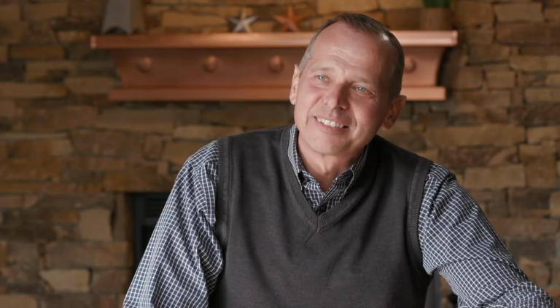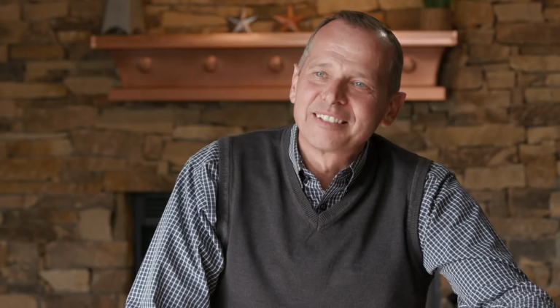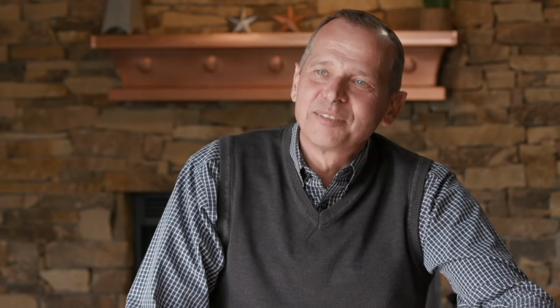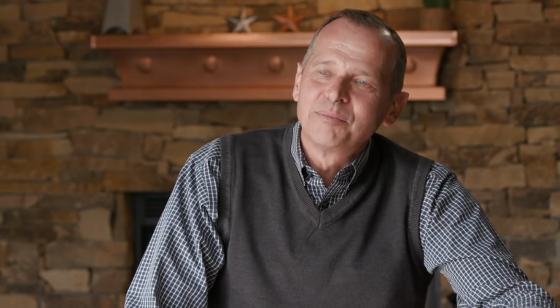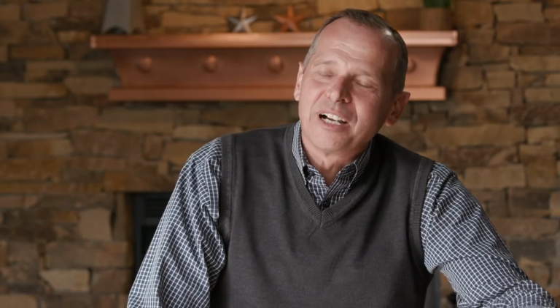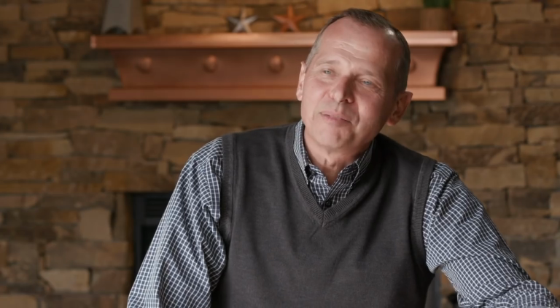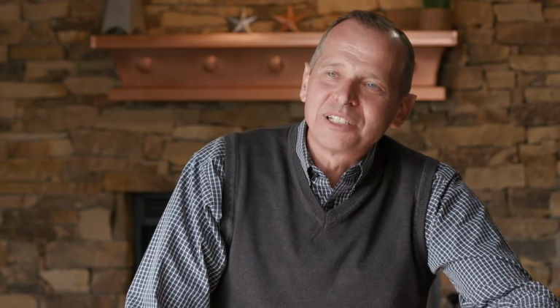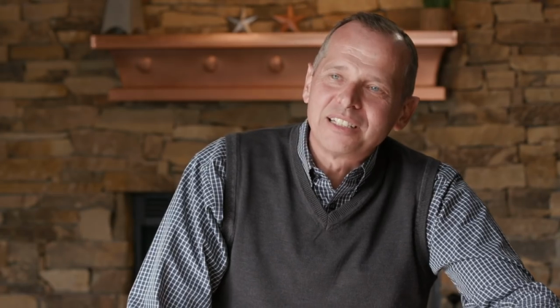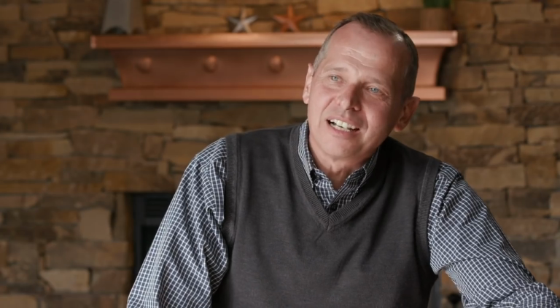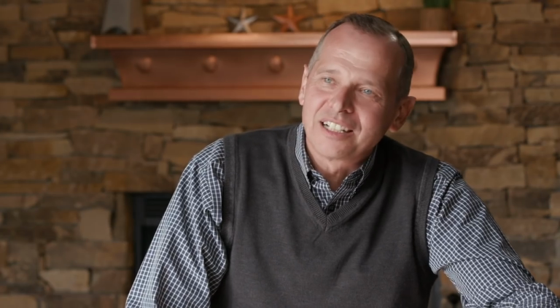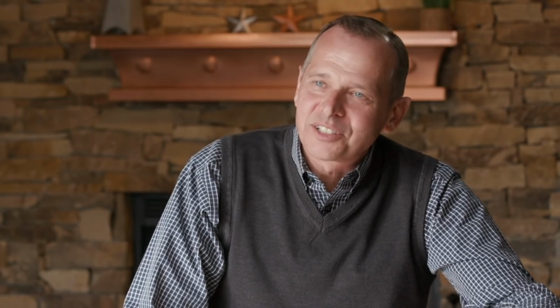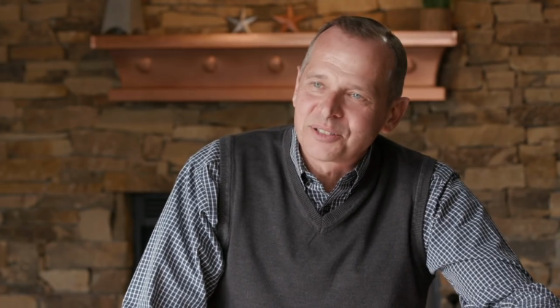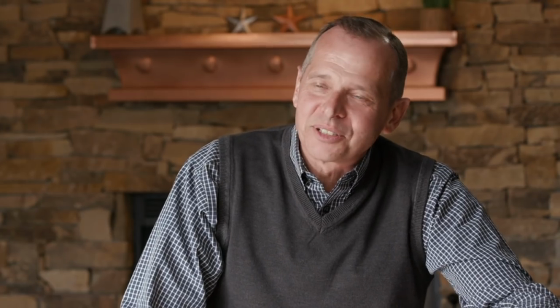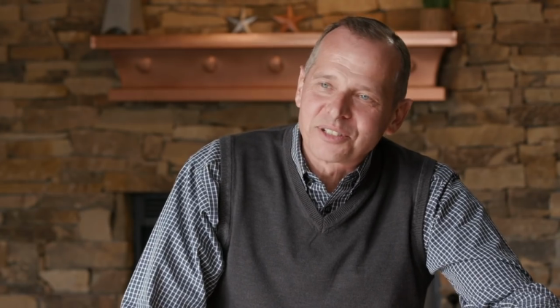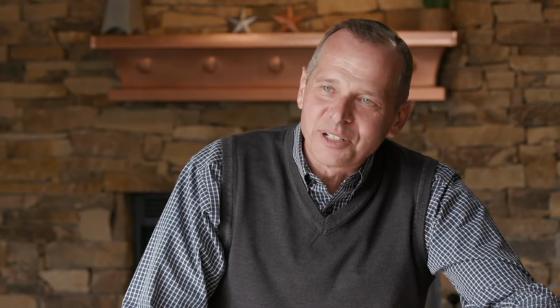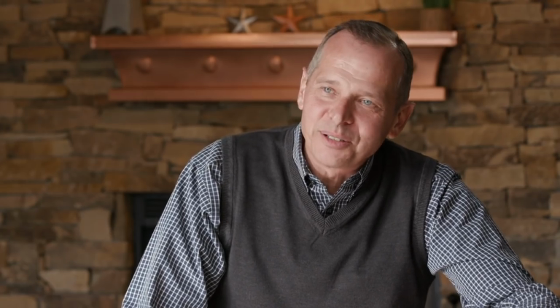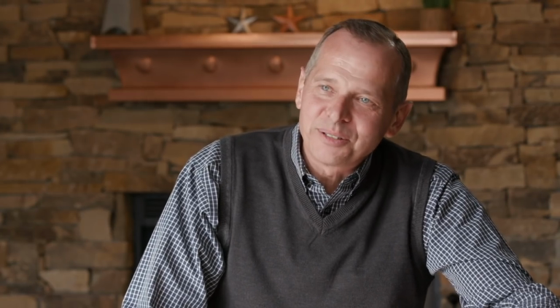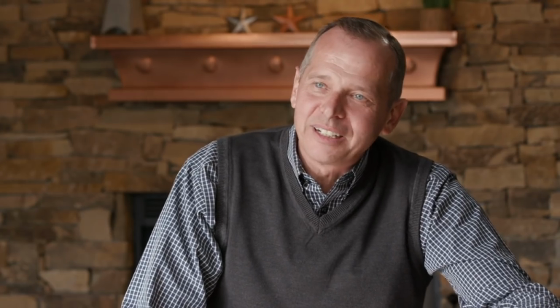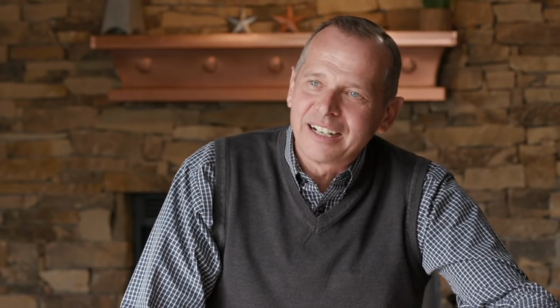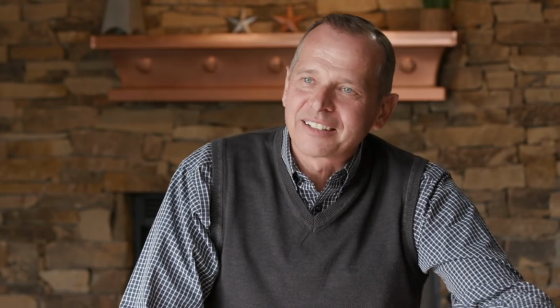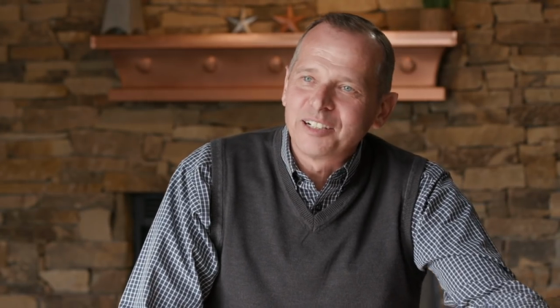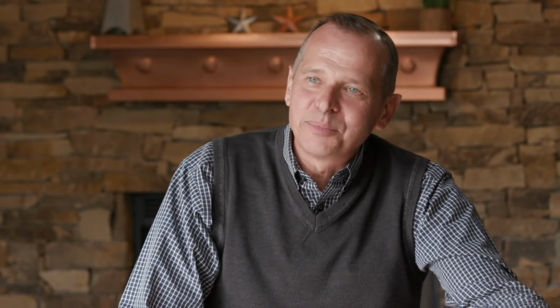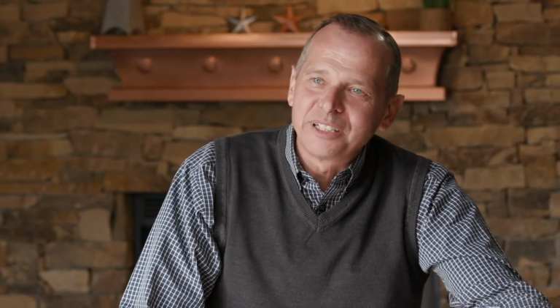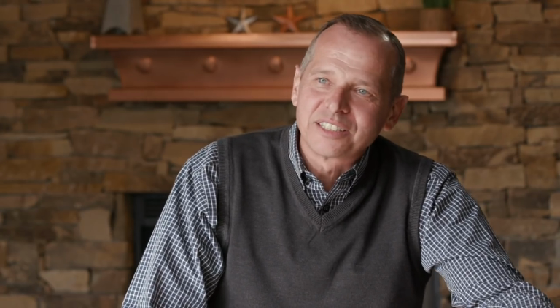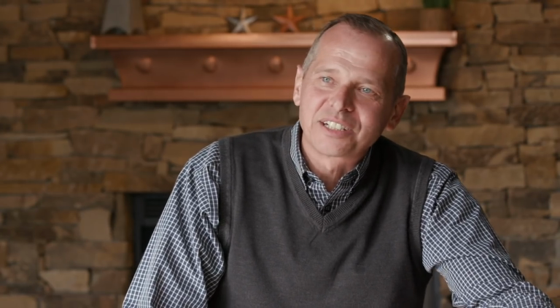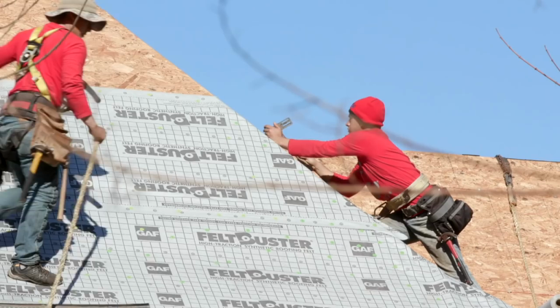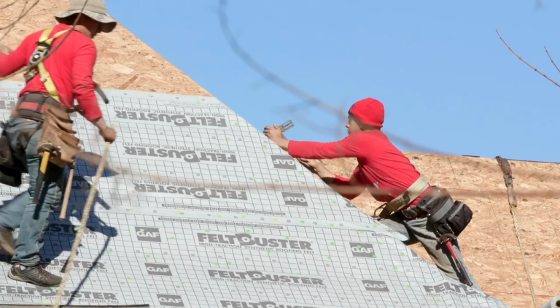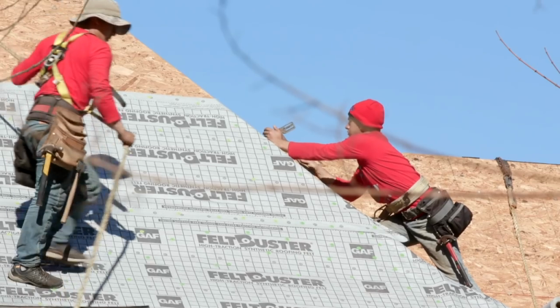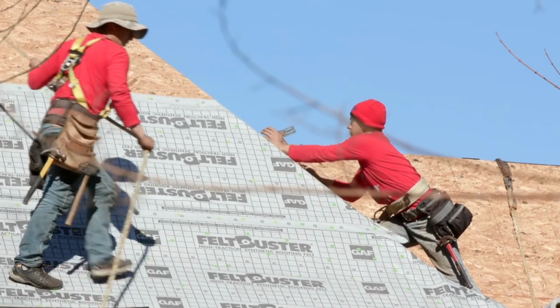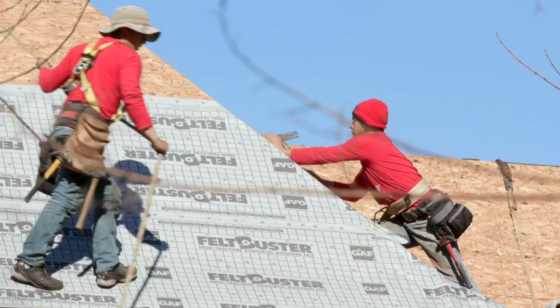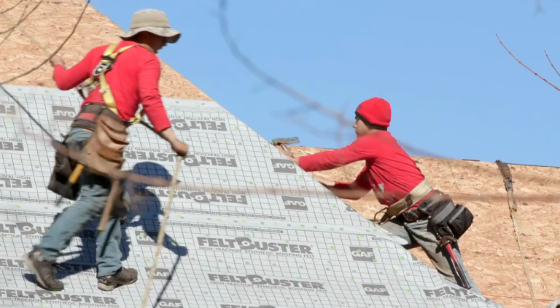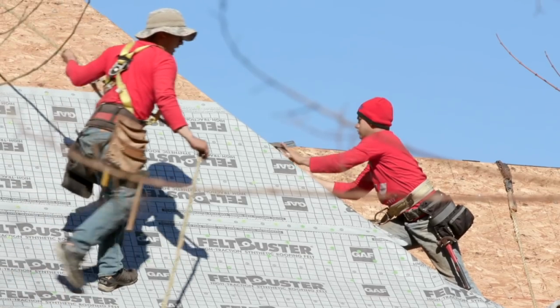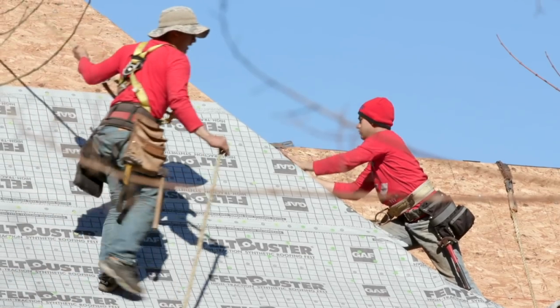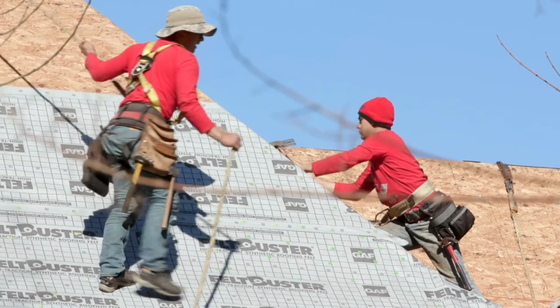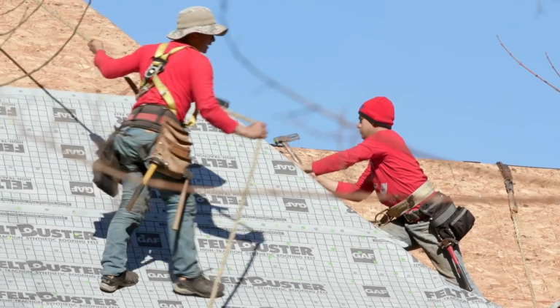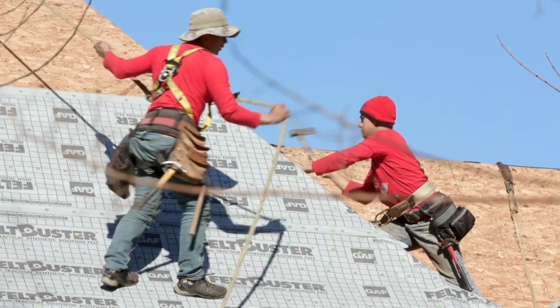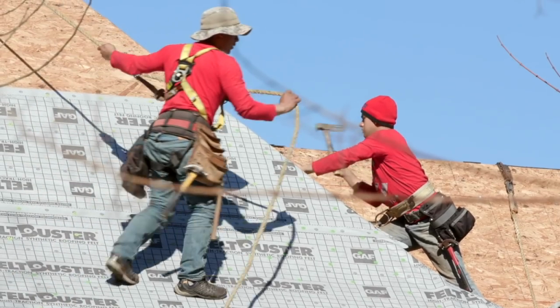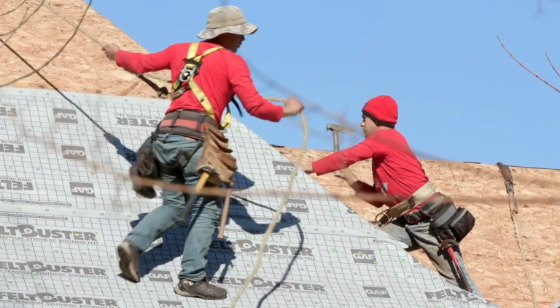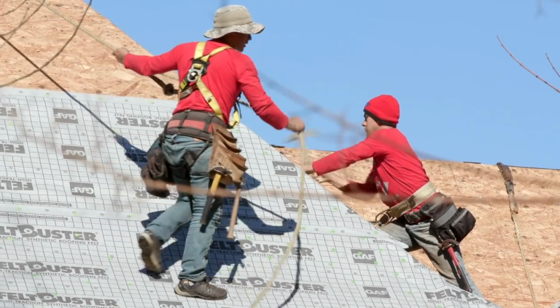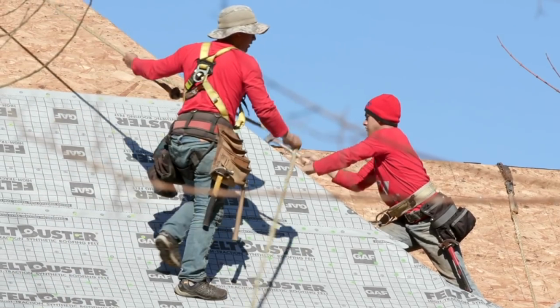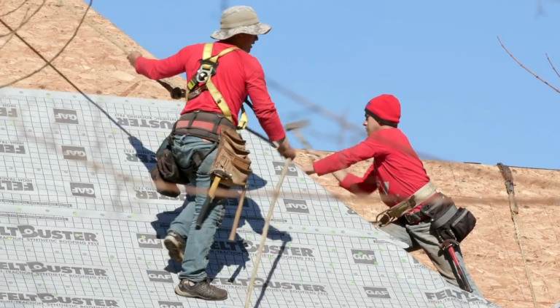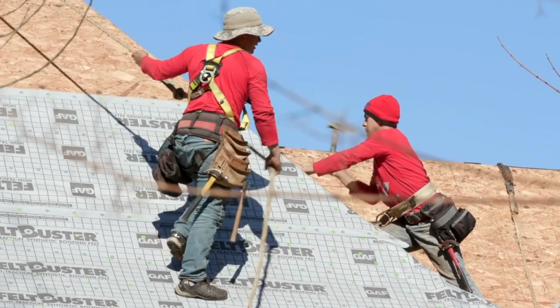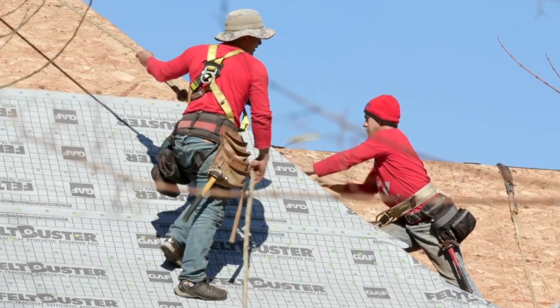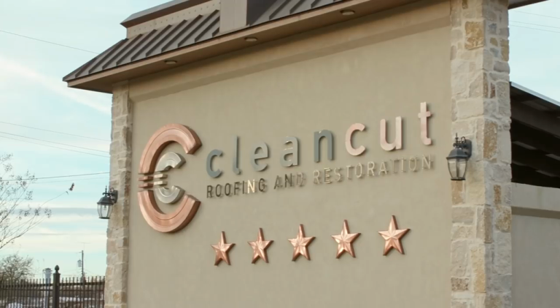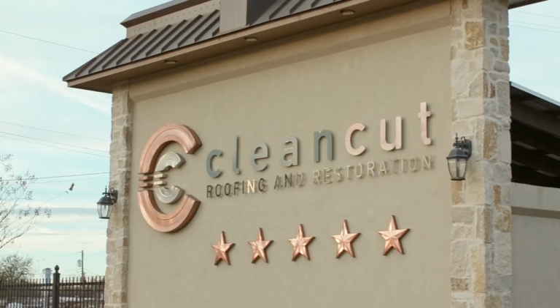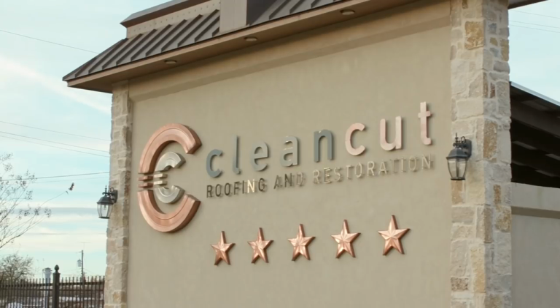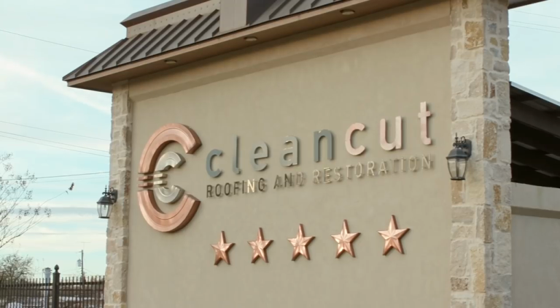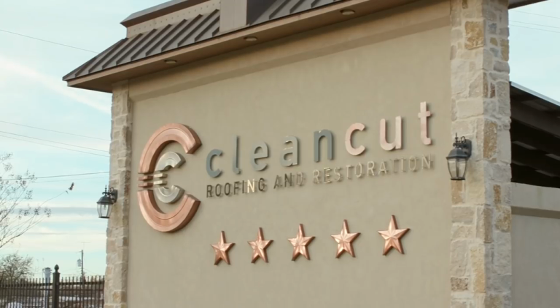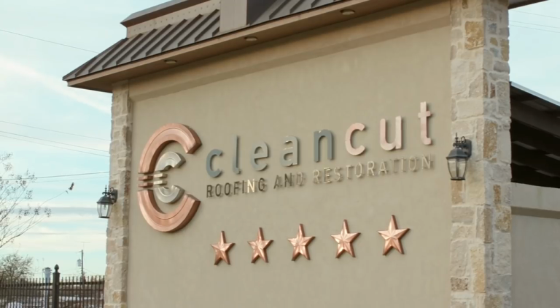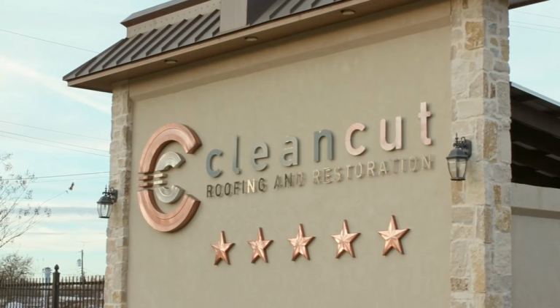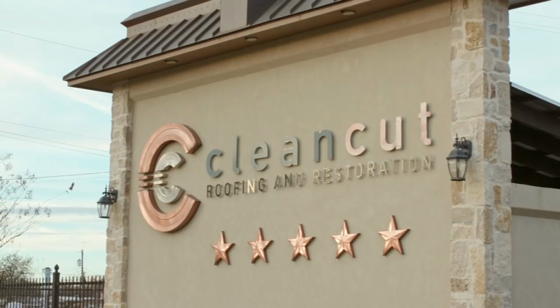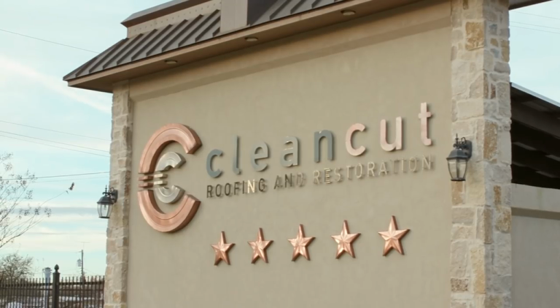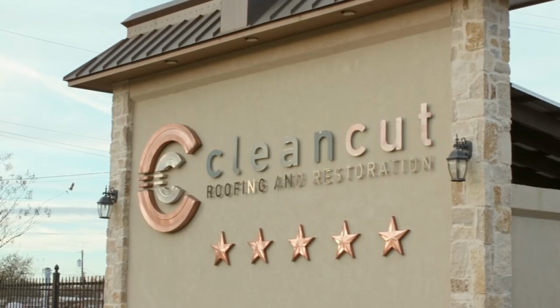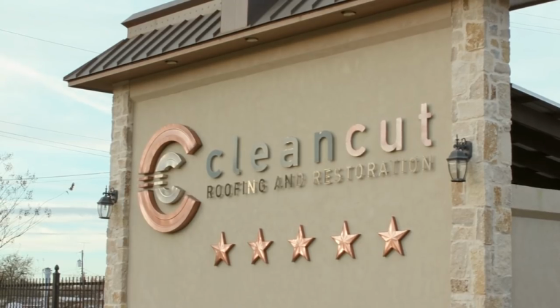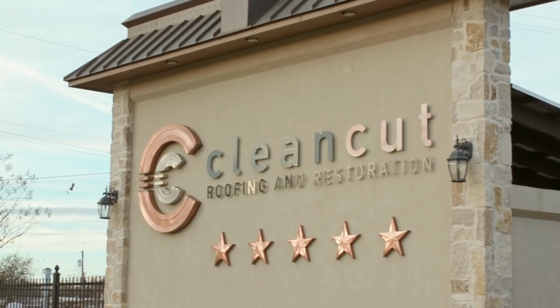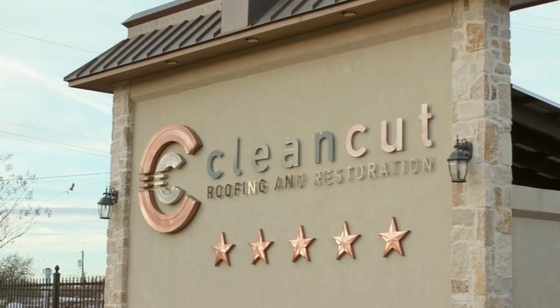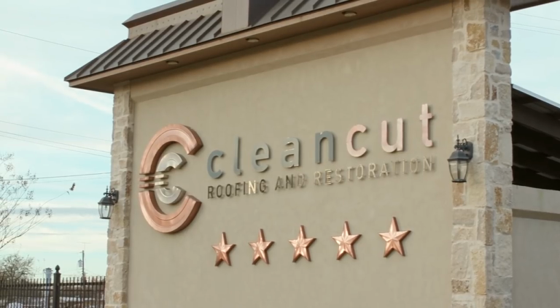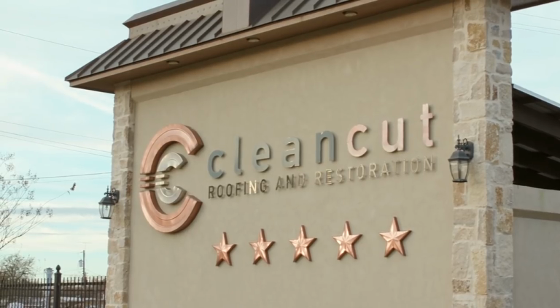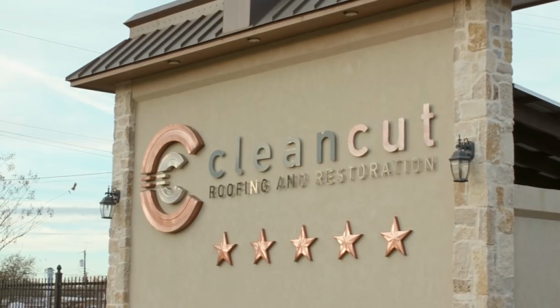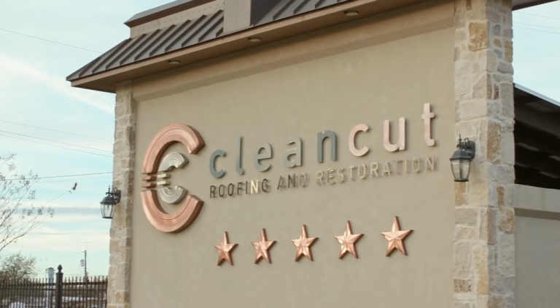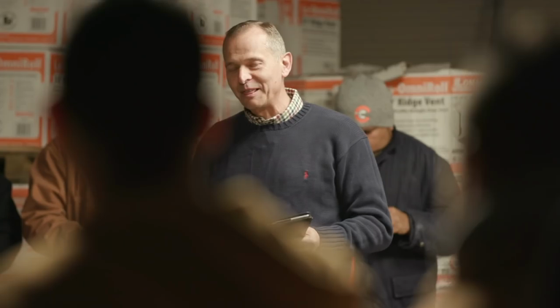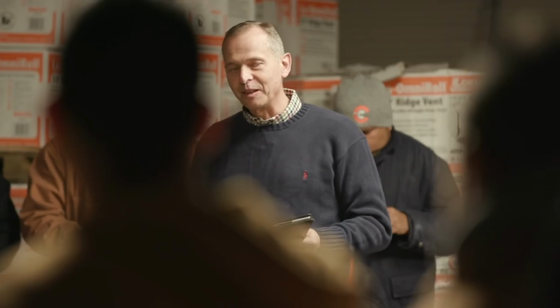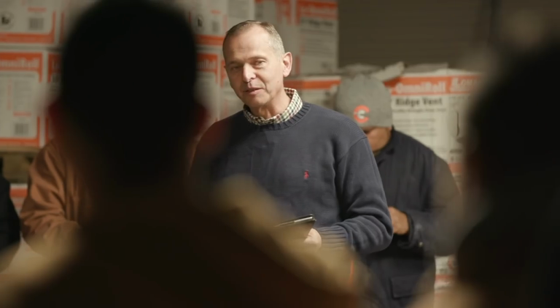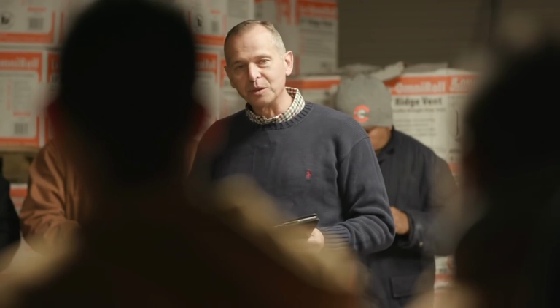My name is Das Rousseau. Our company is Clean Cut Roofing and Restoration, and we're here in White Oak, Texas.